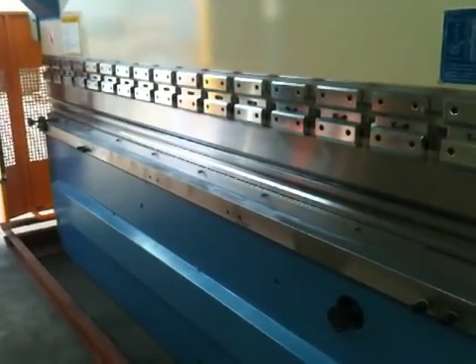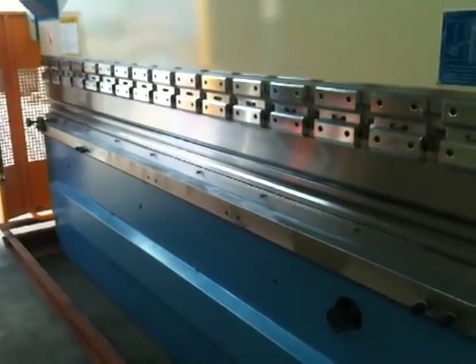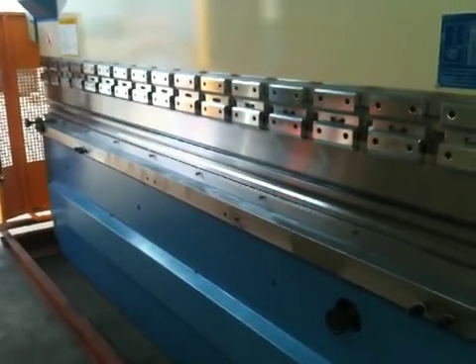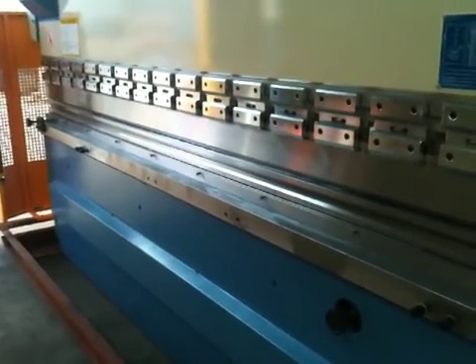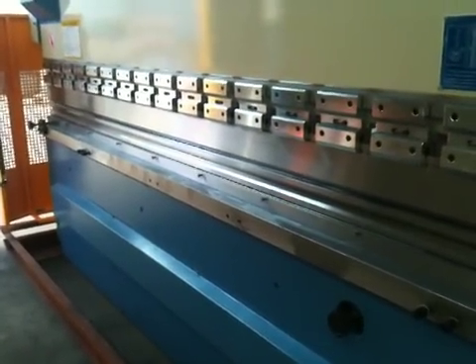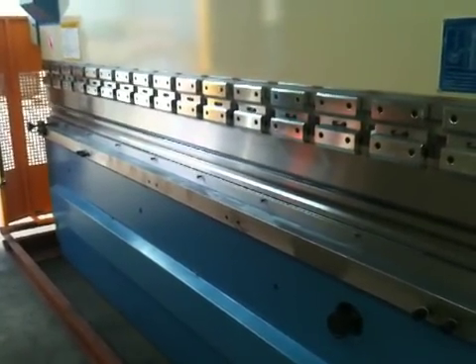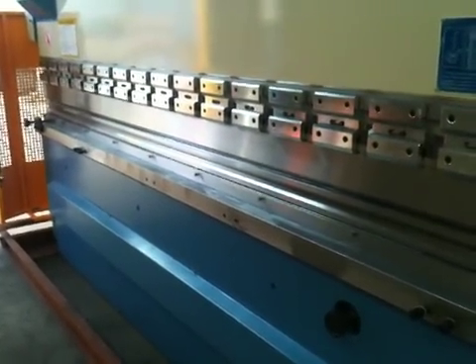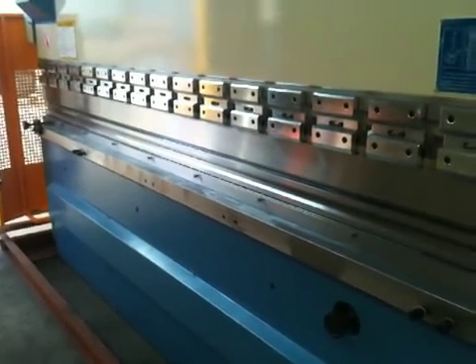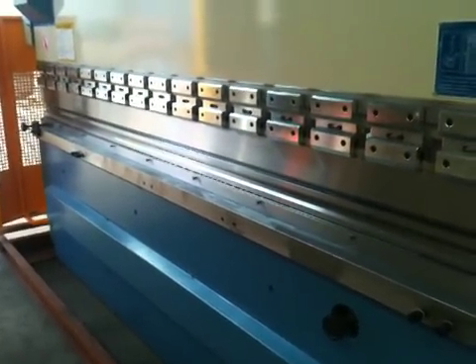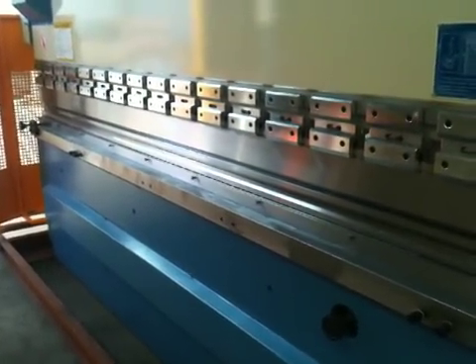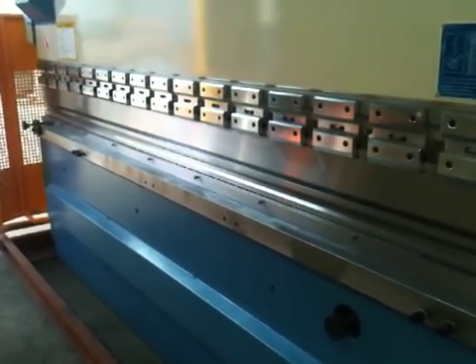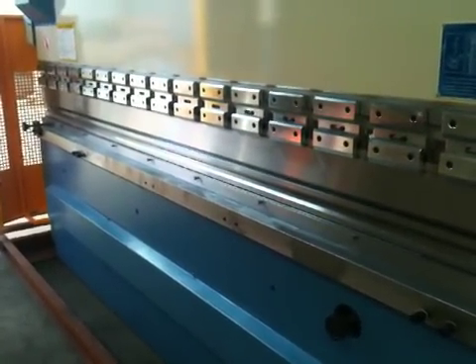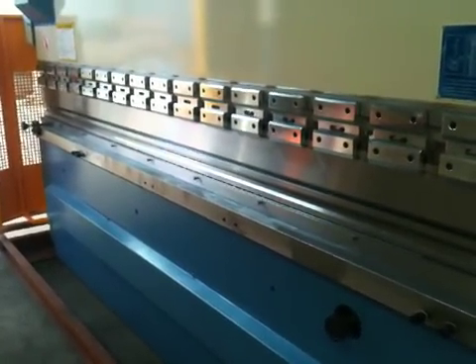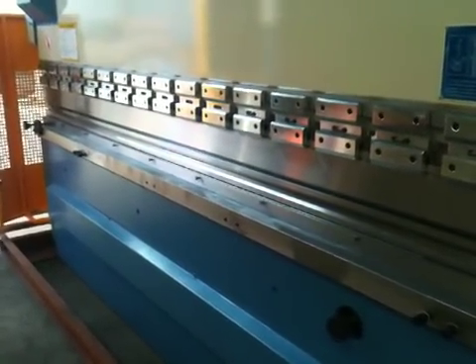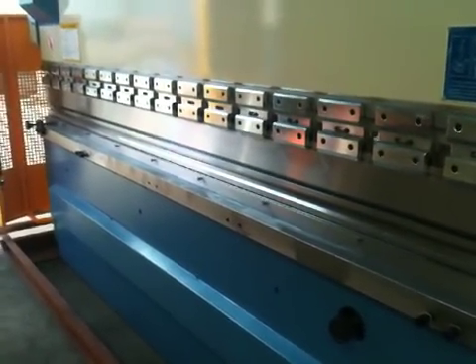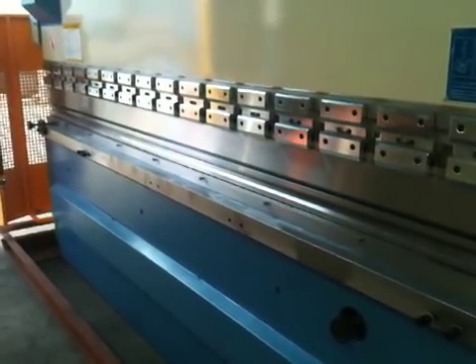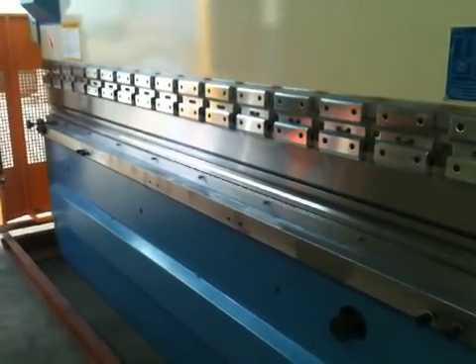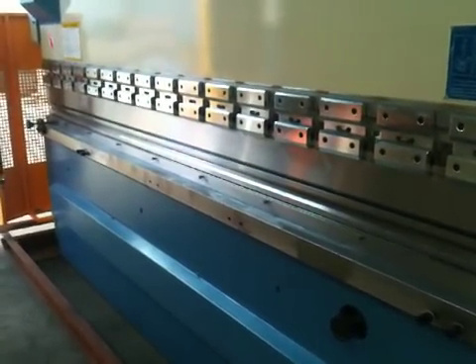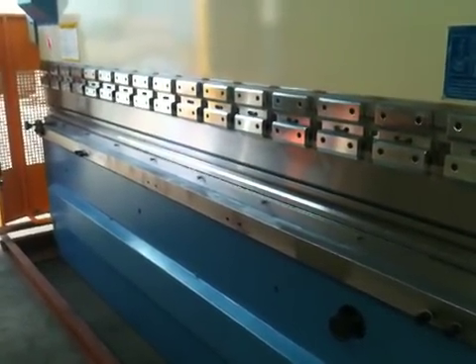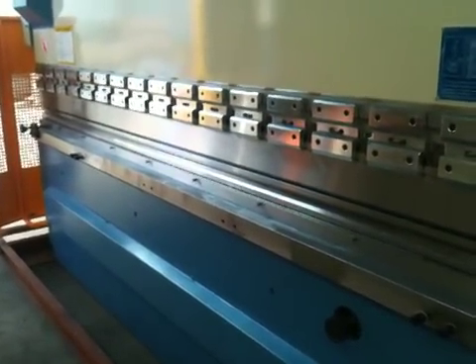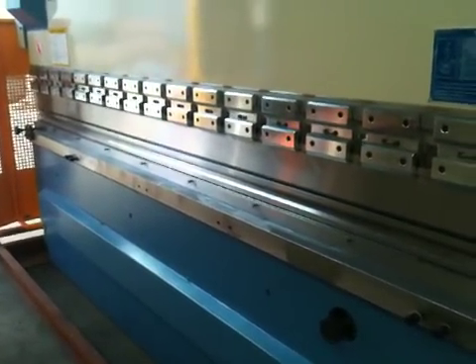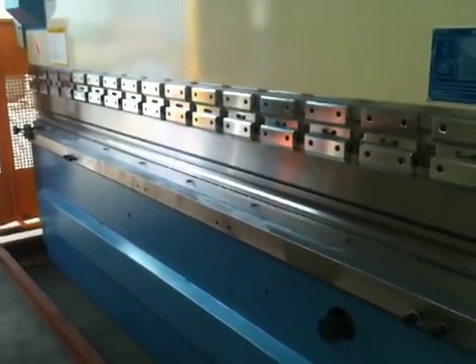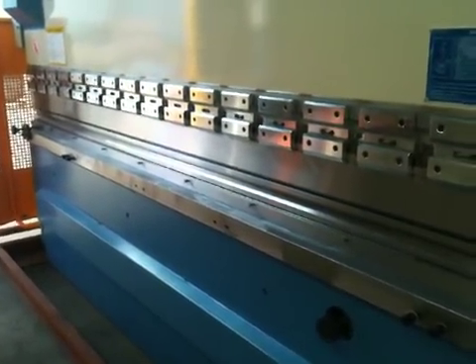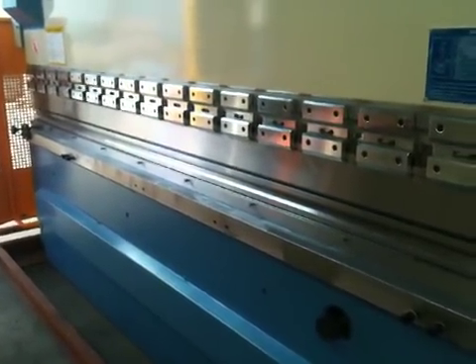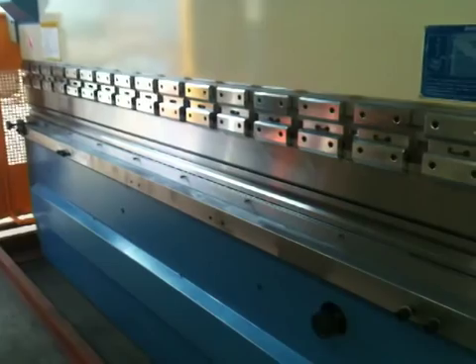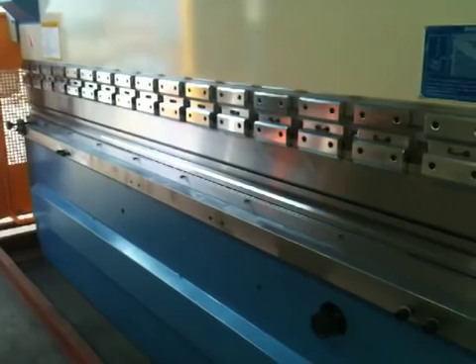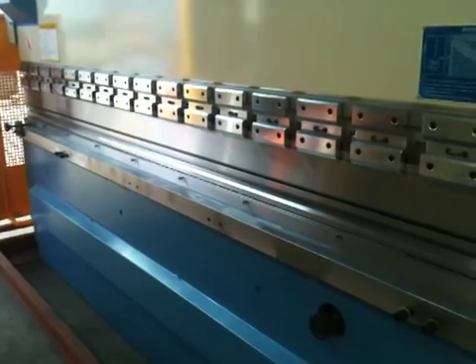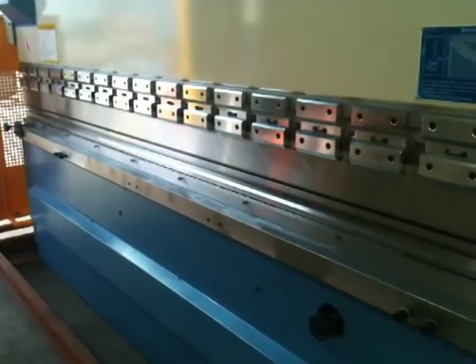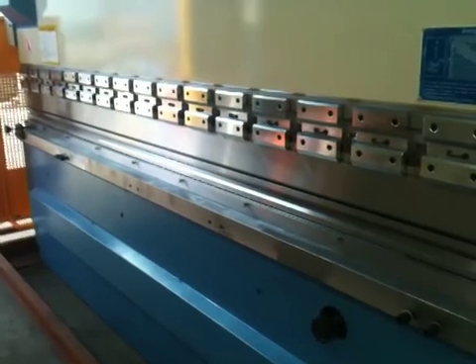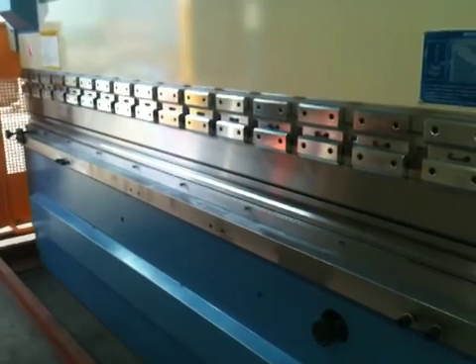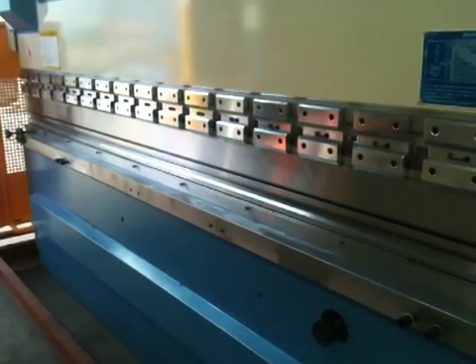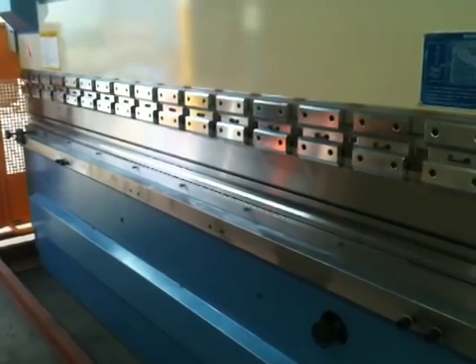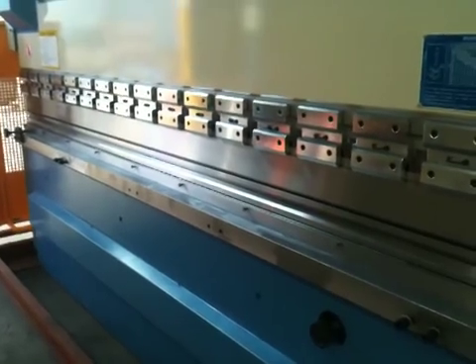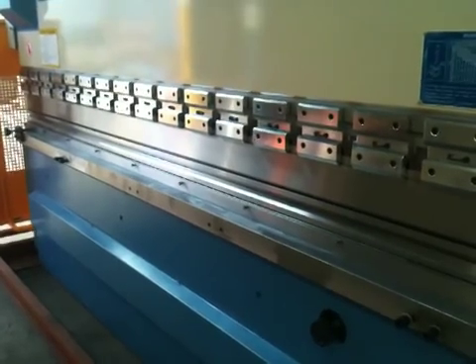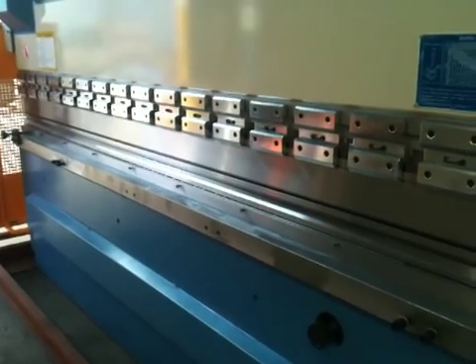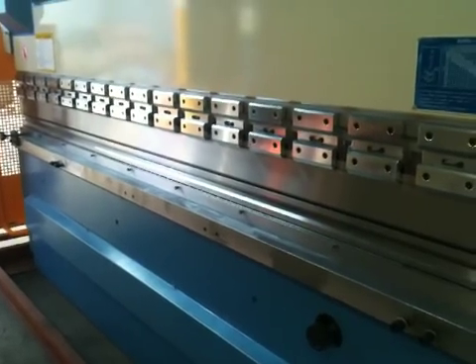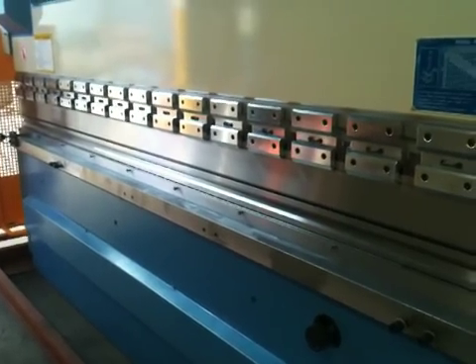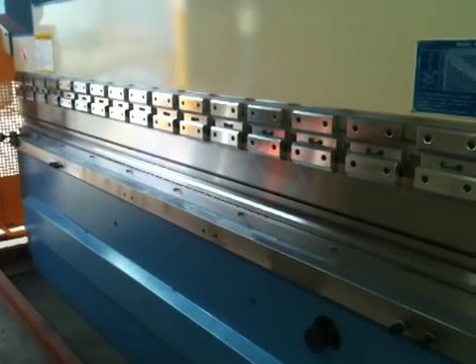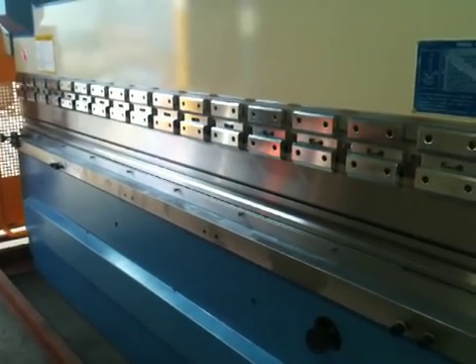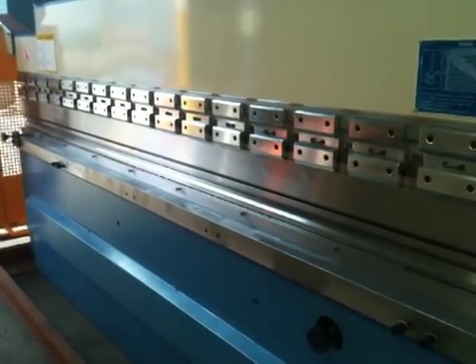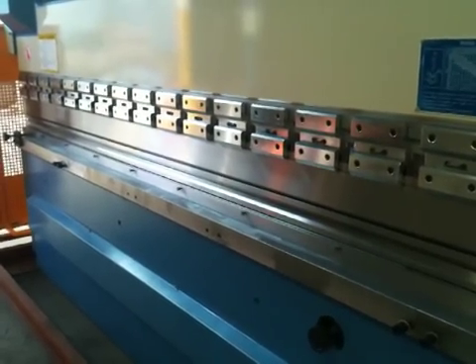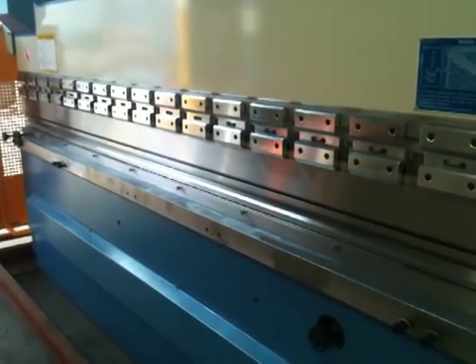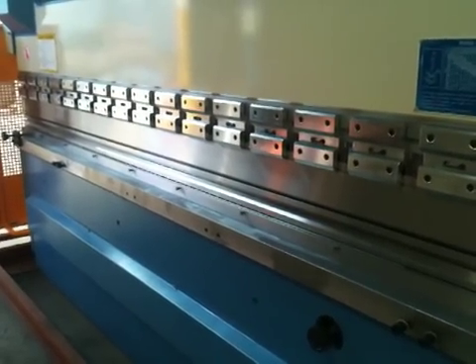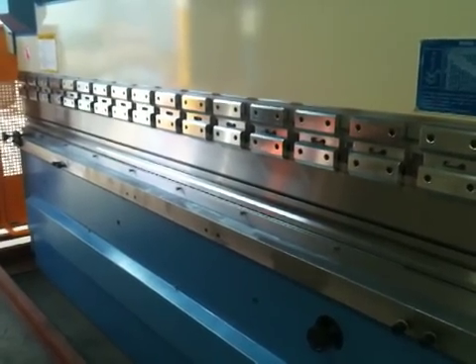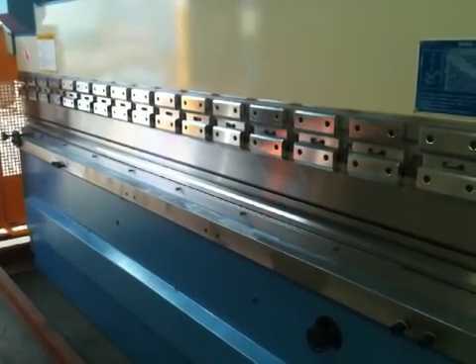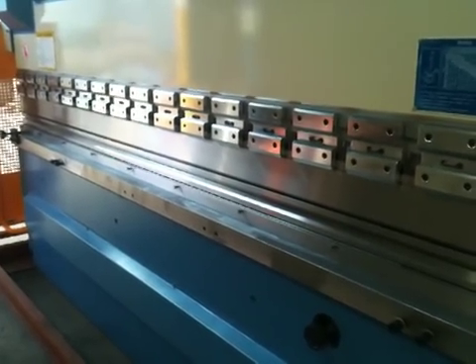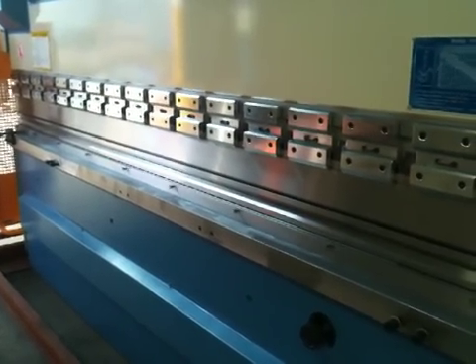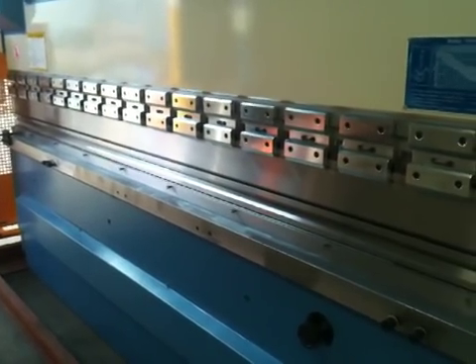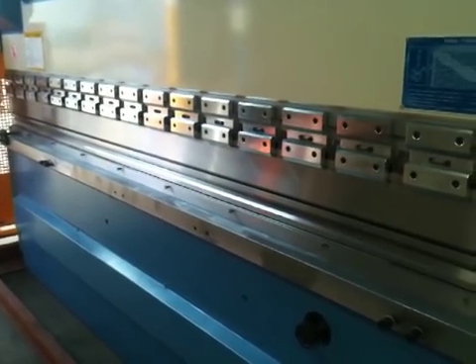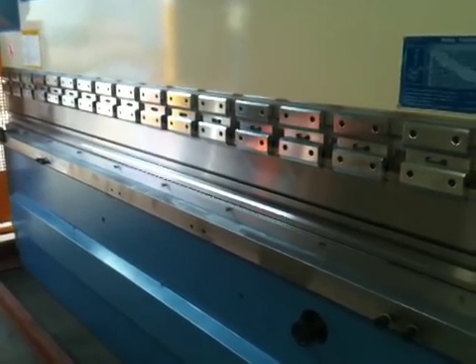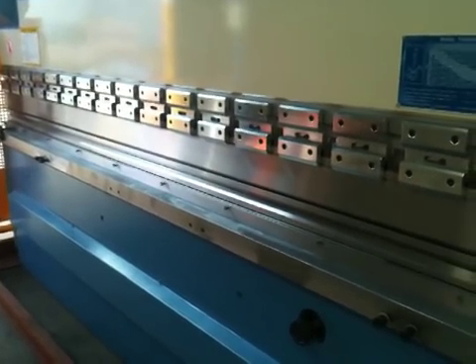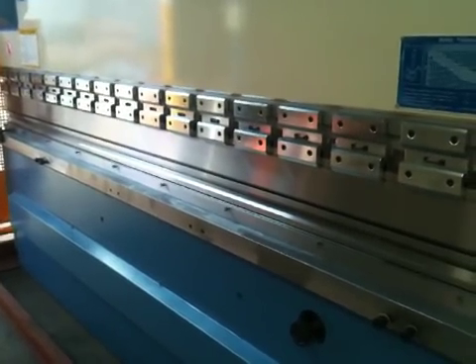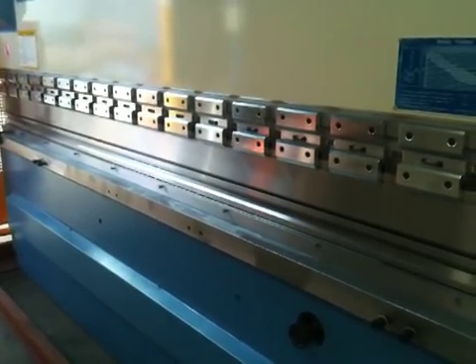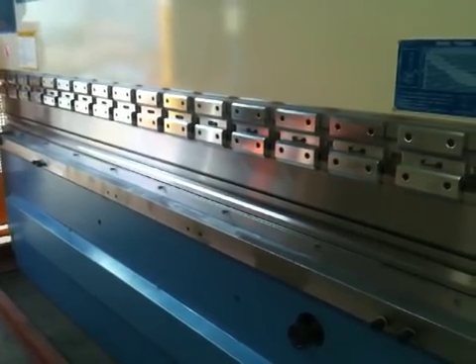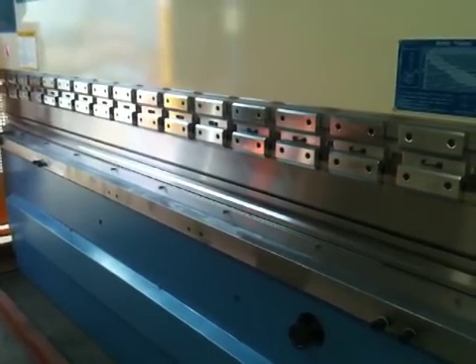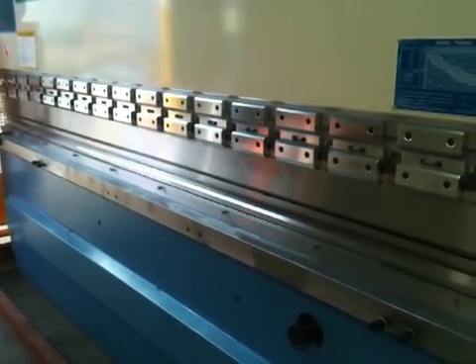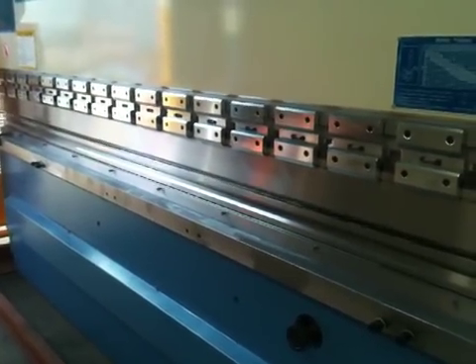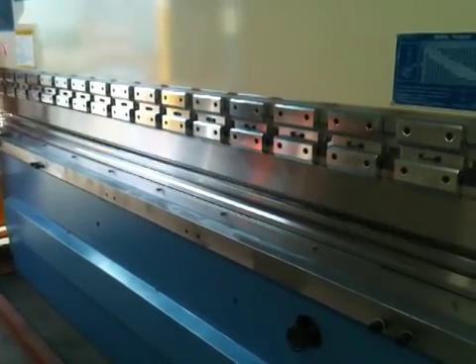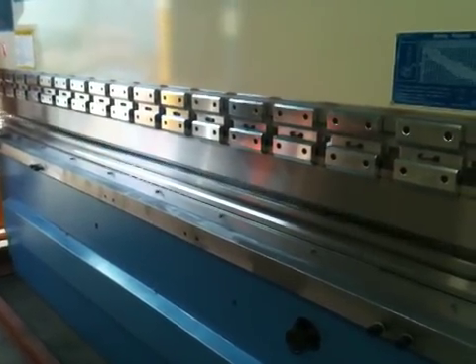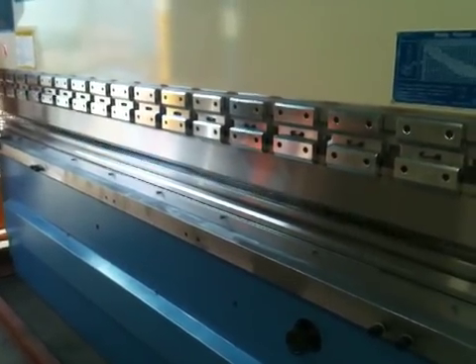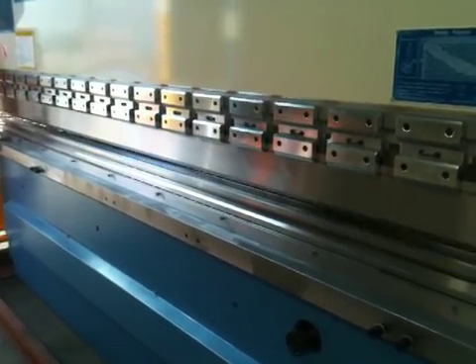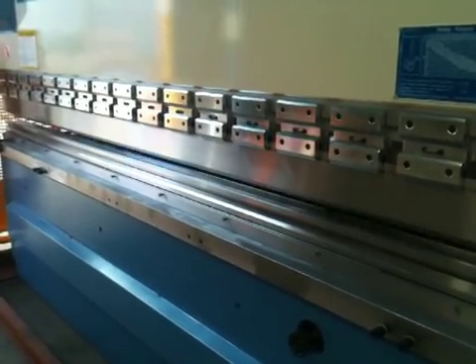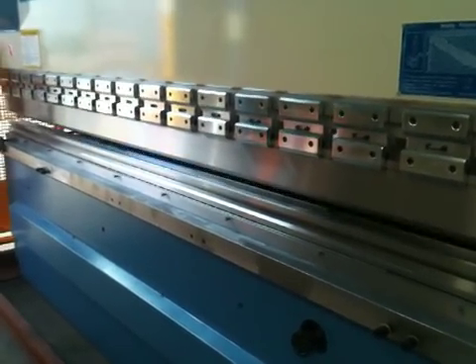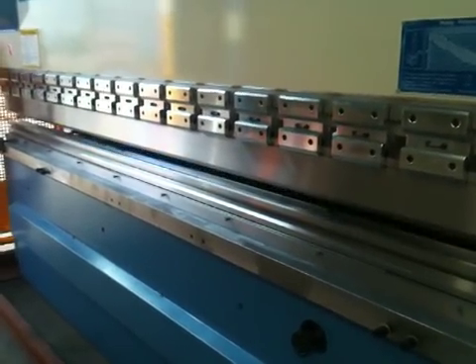We're just cycling the machine now. It goes down, hits its bottom limit, and returns back to its top position.